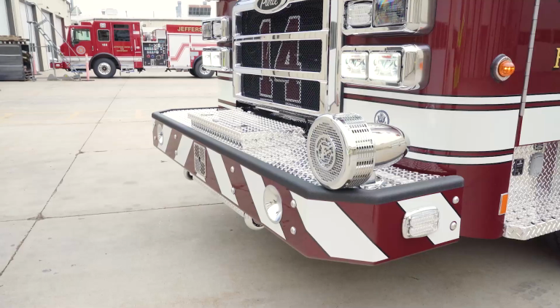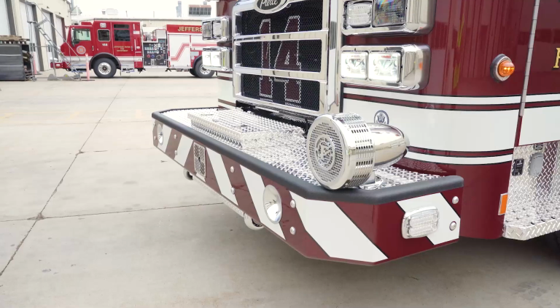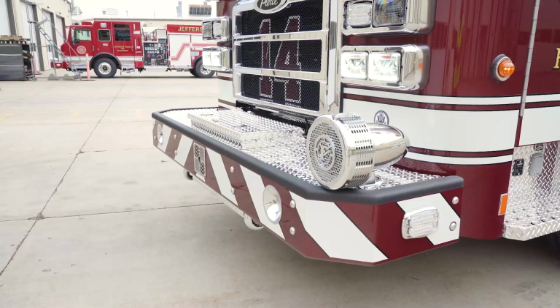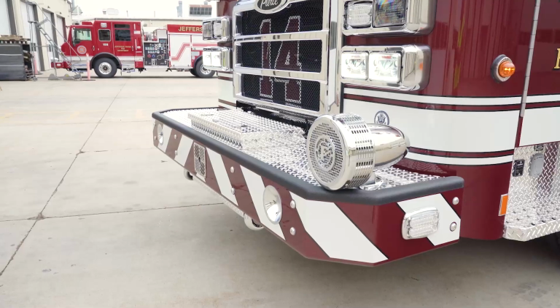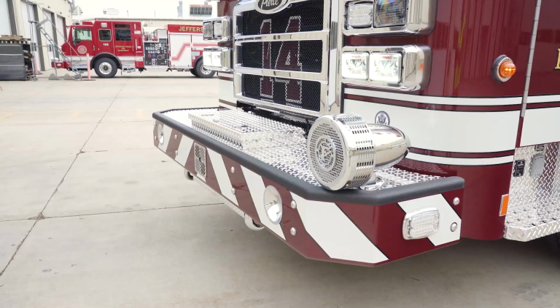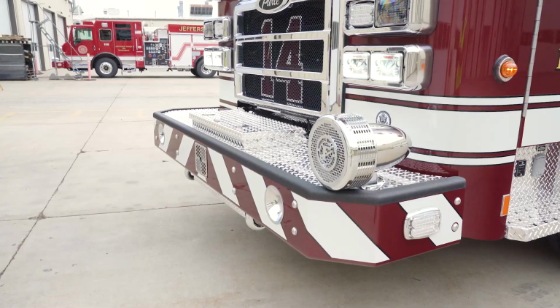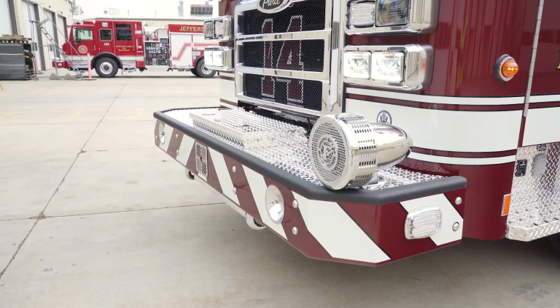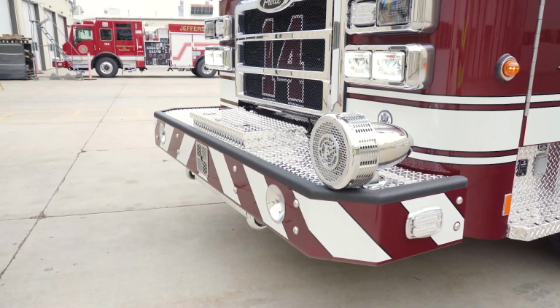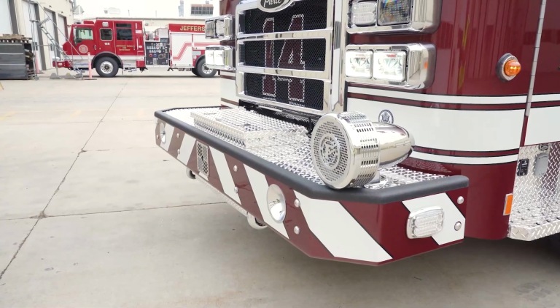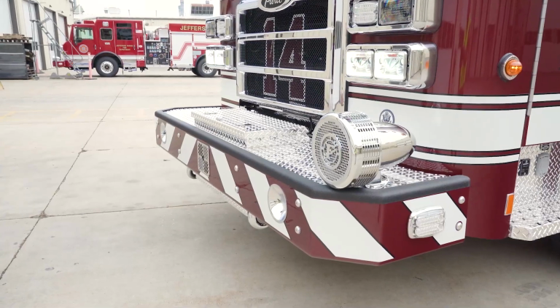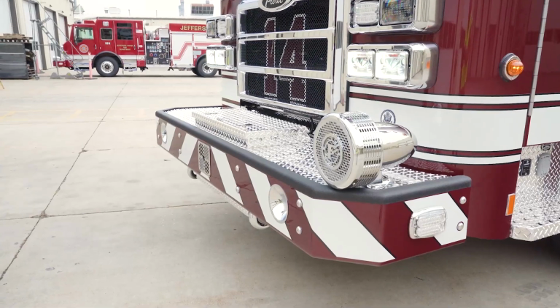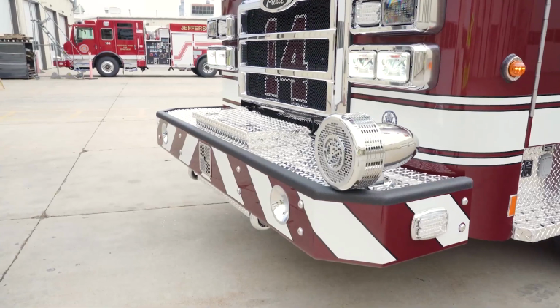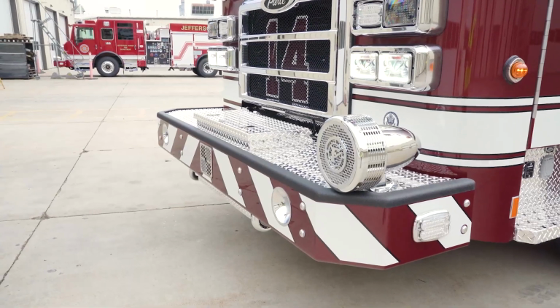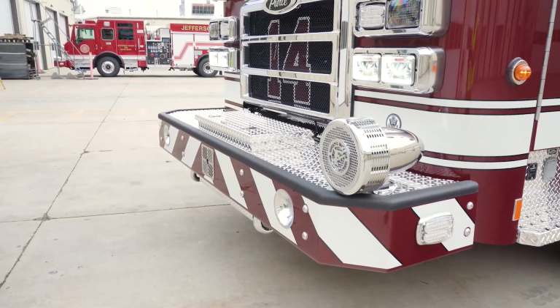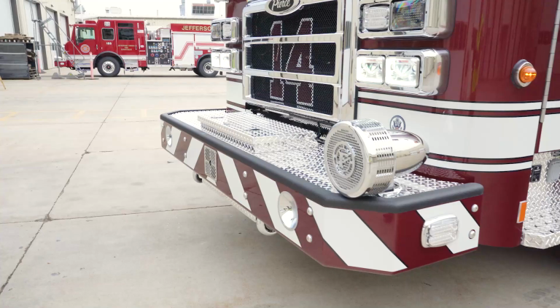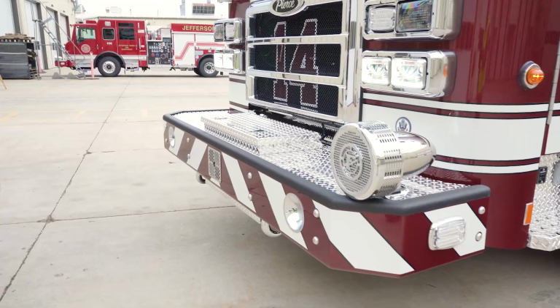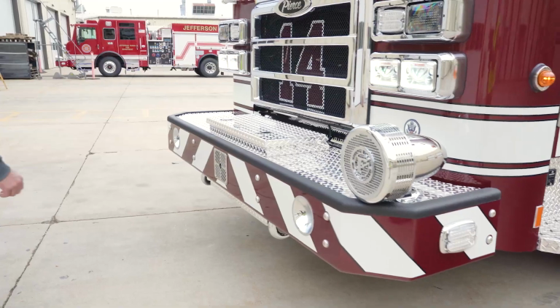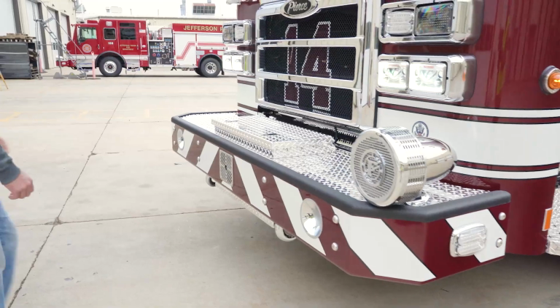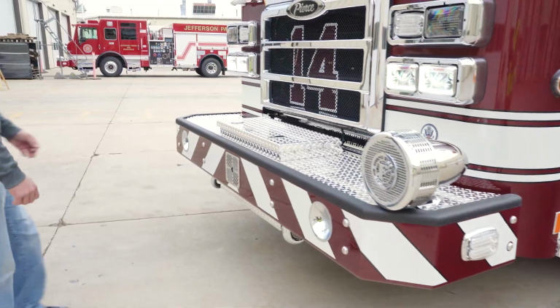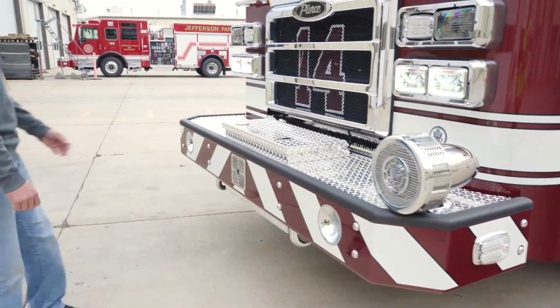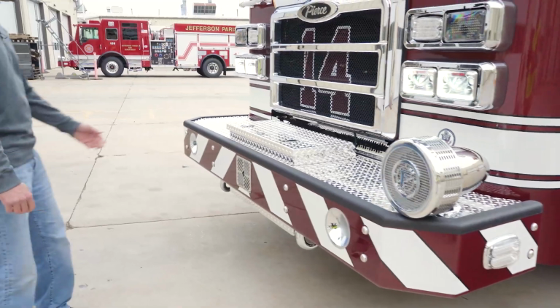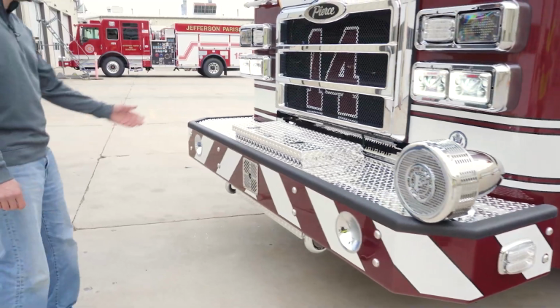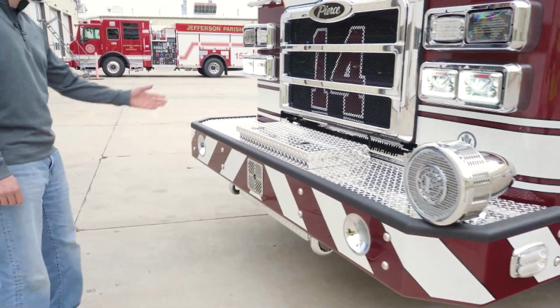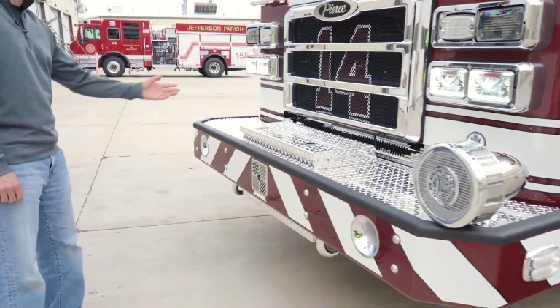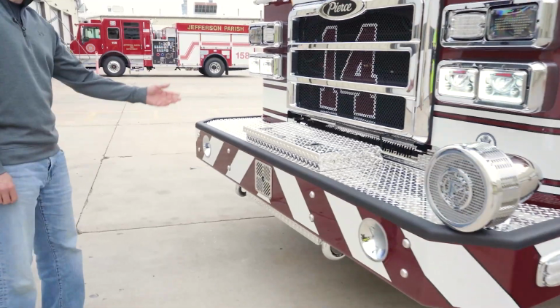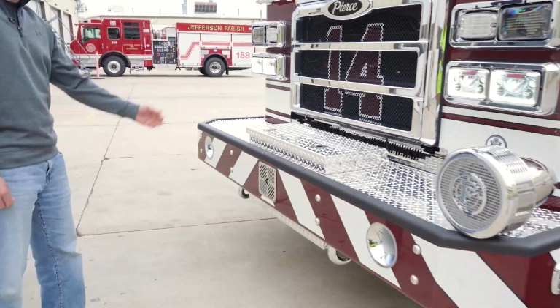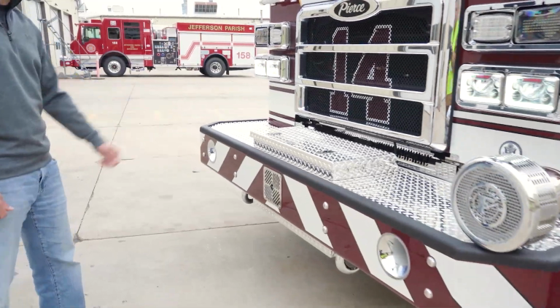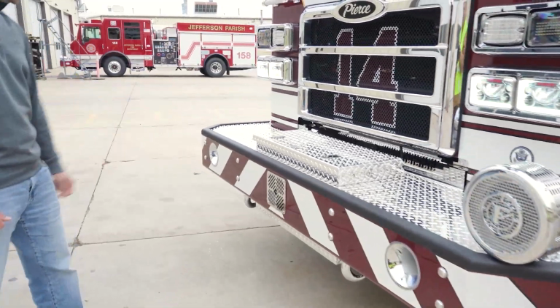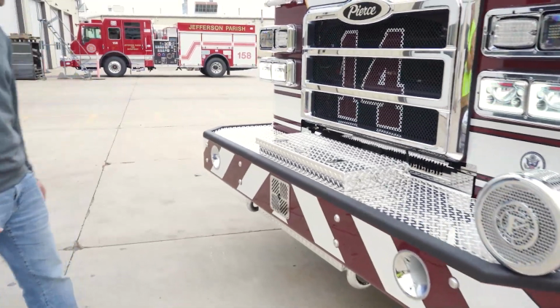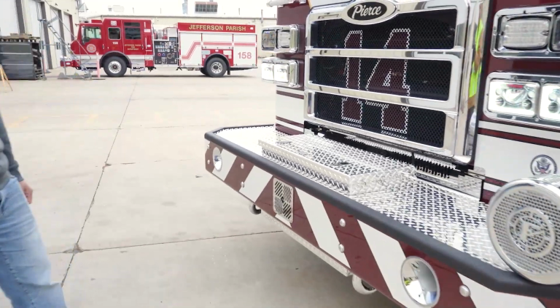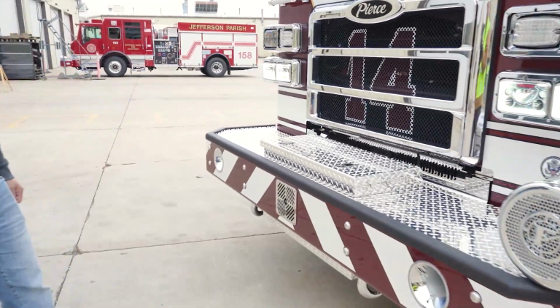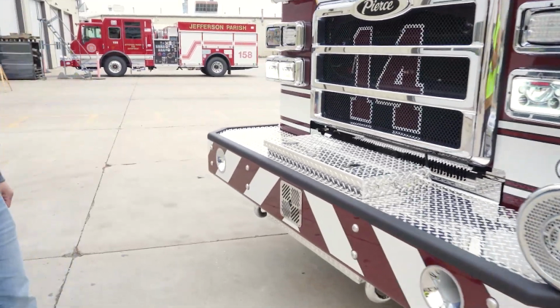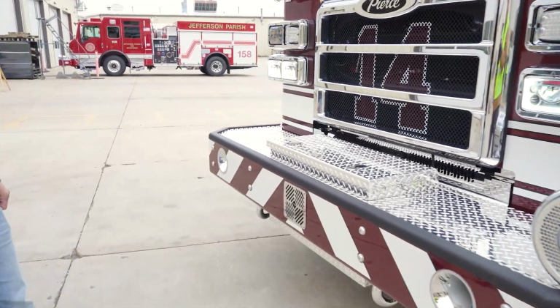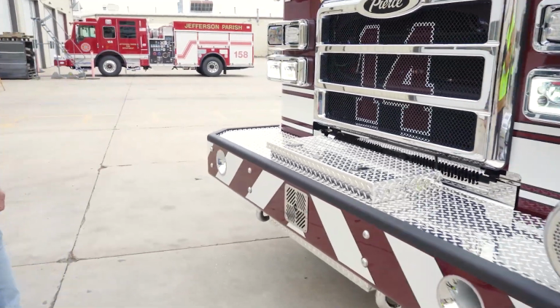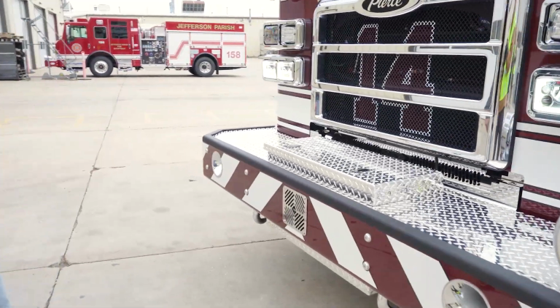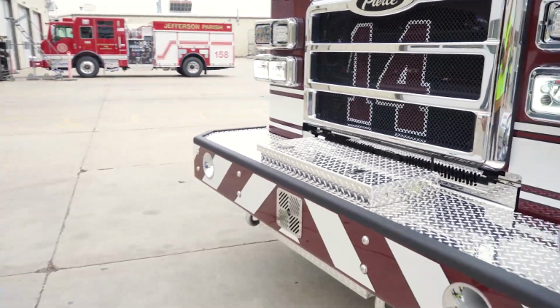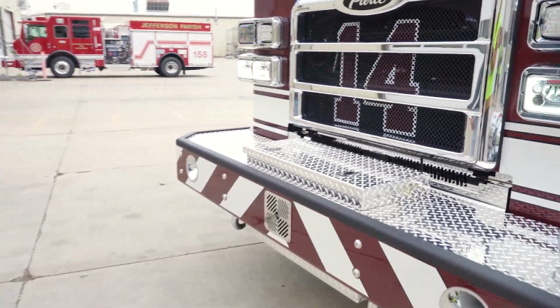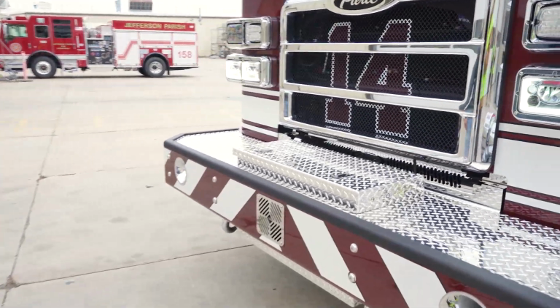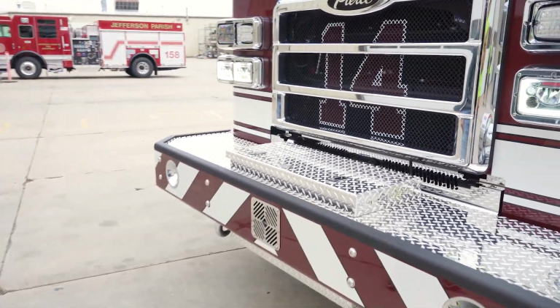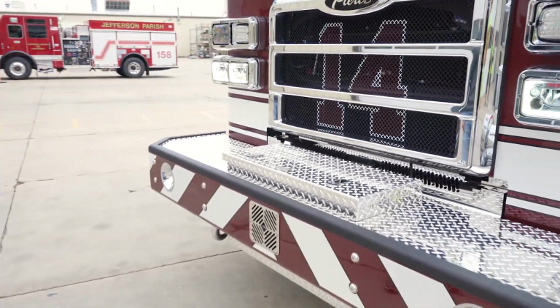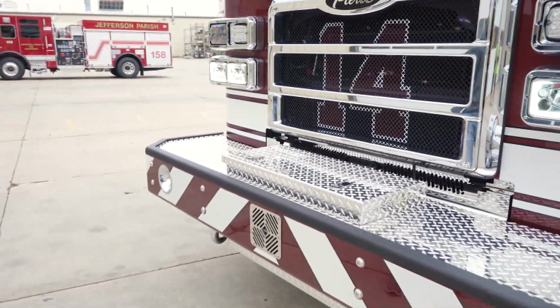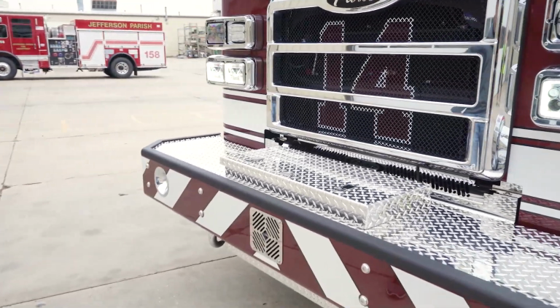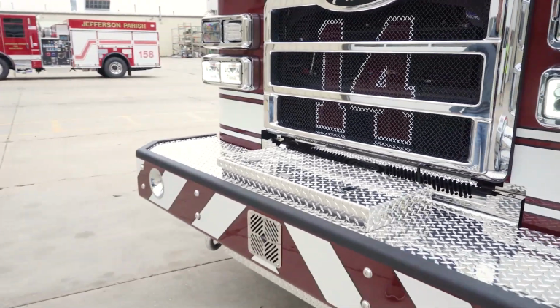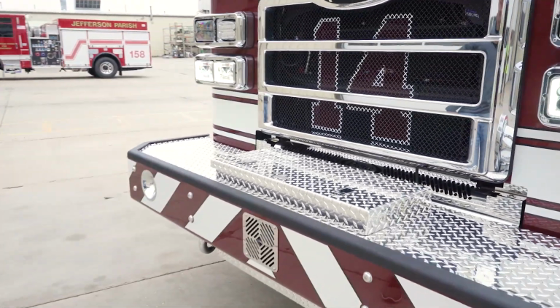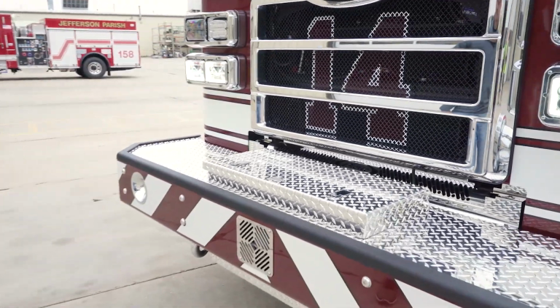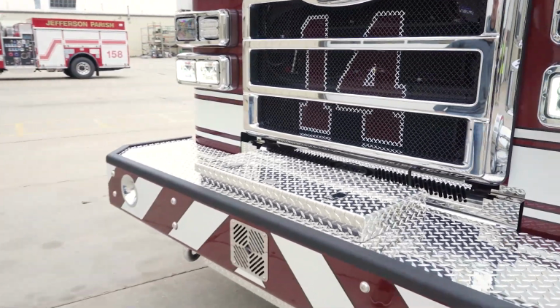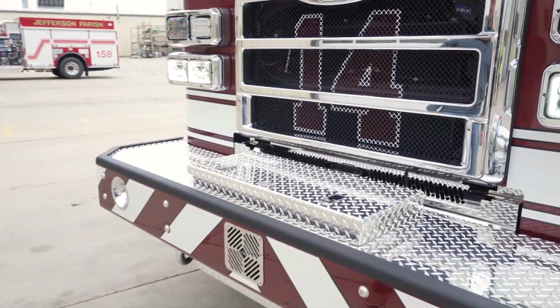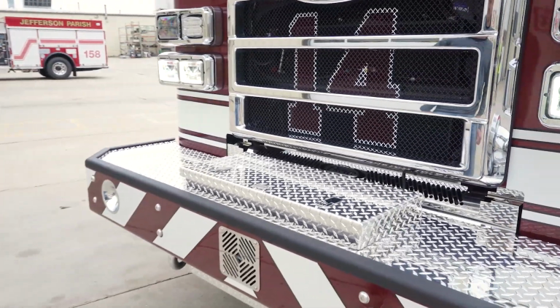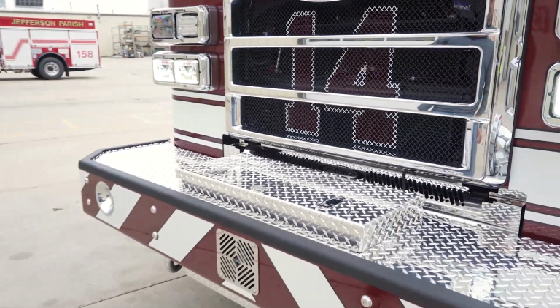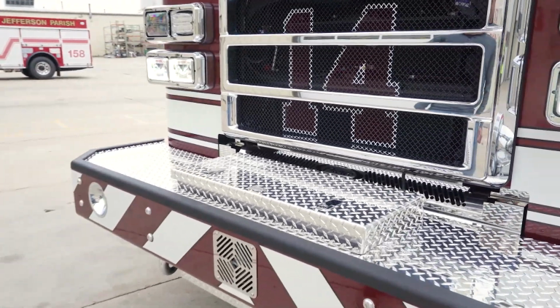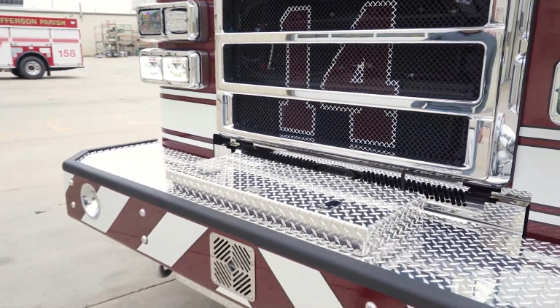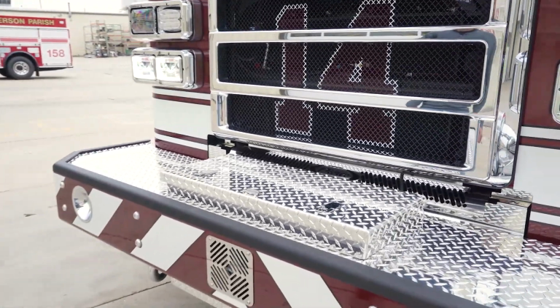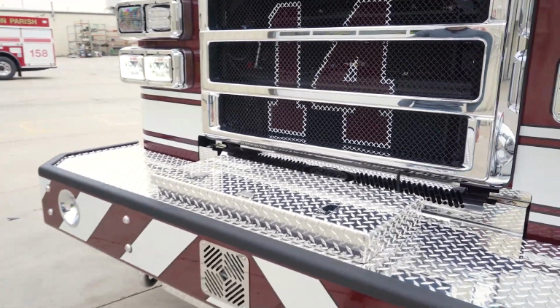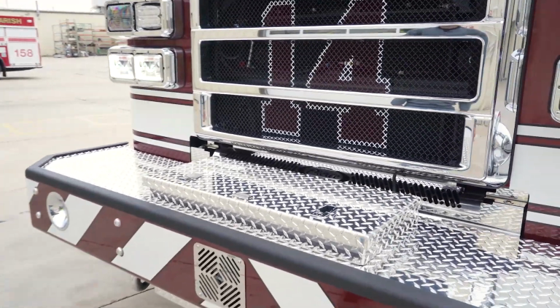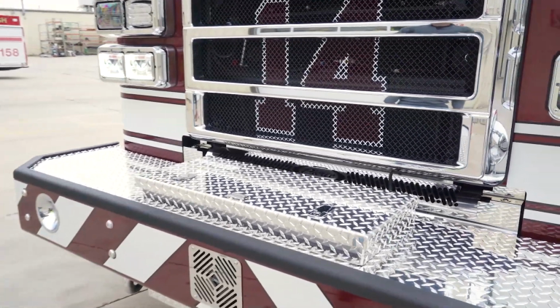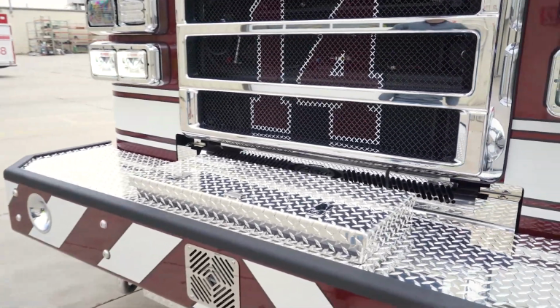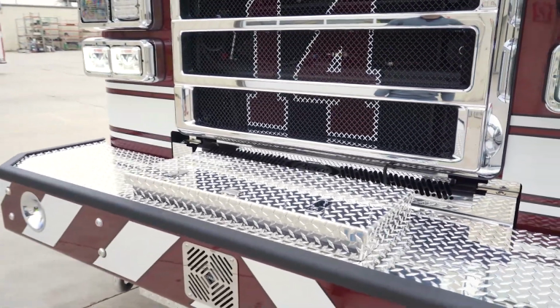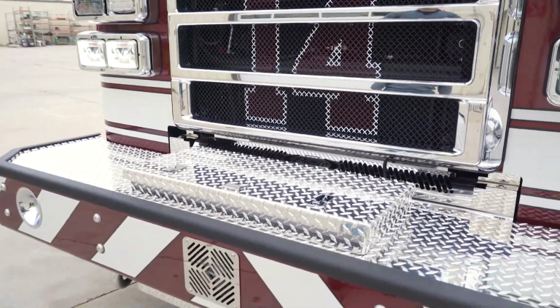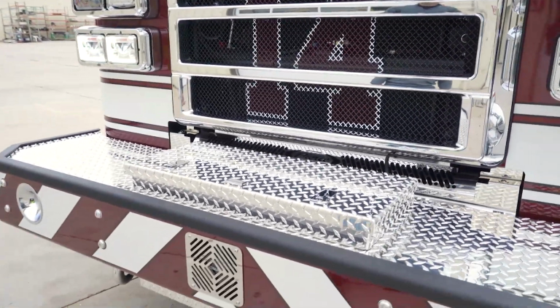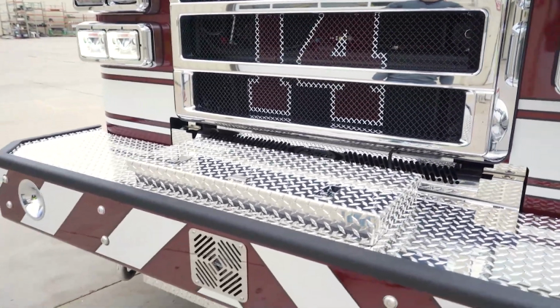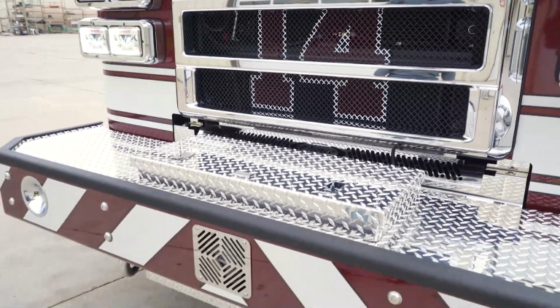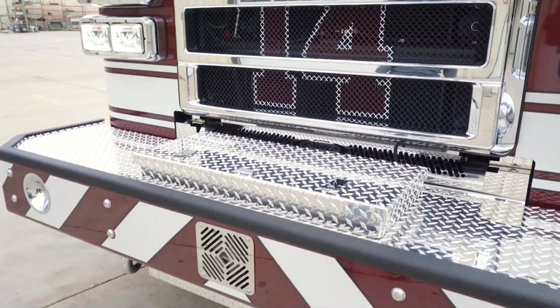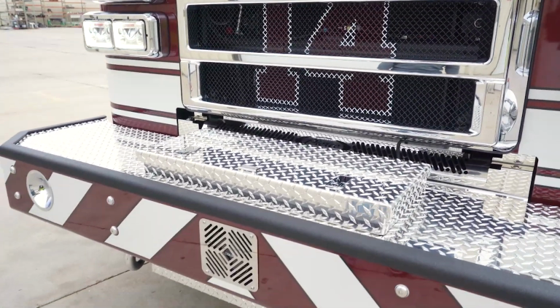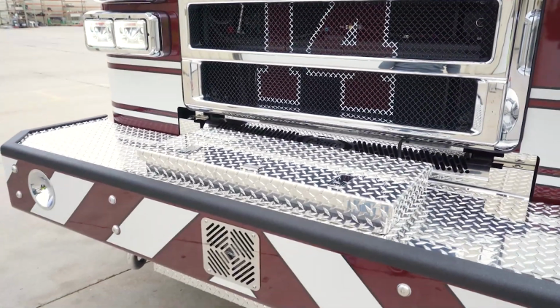We went with the trash line on the front. It holds 150 feet of inch and three-quarter hose.